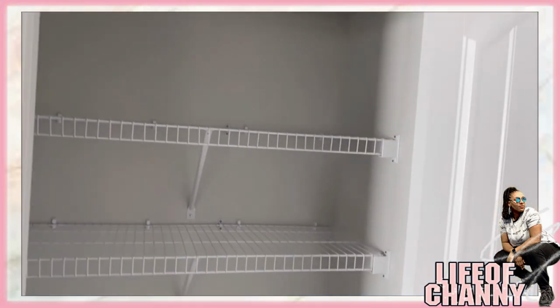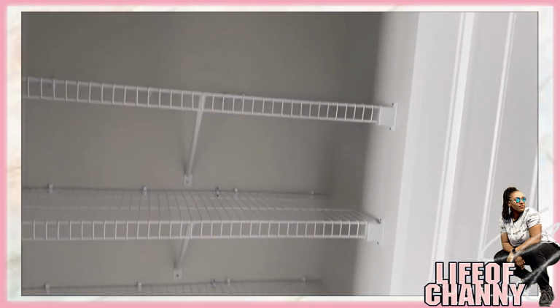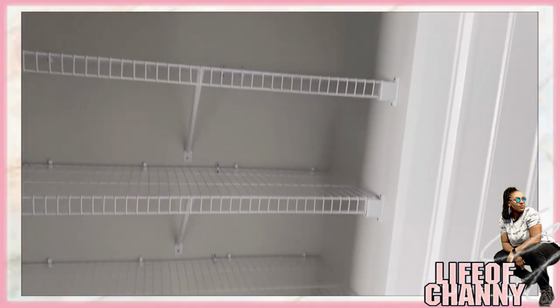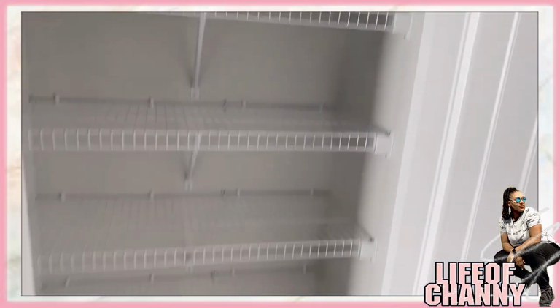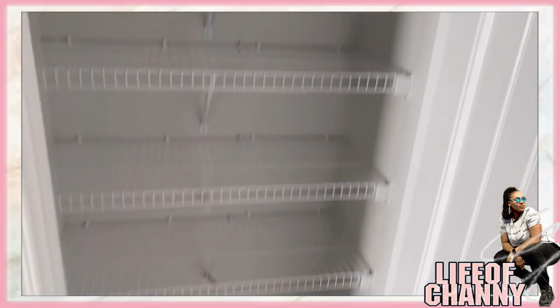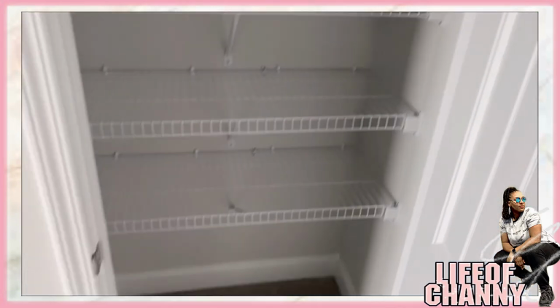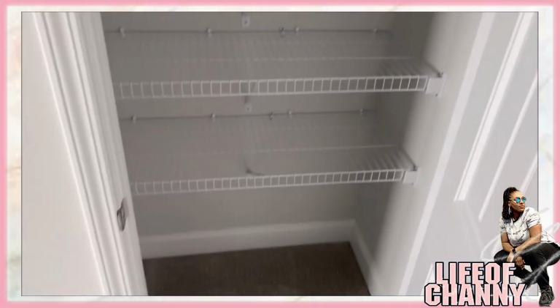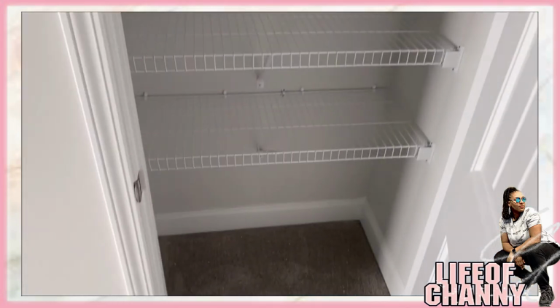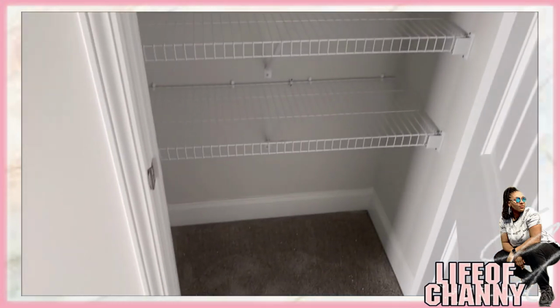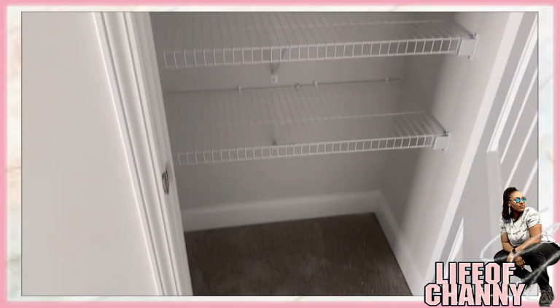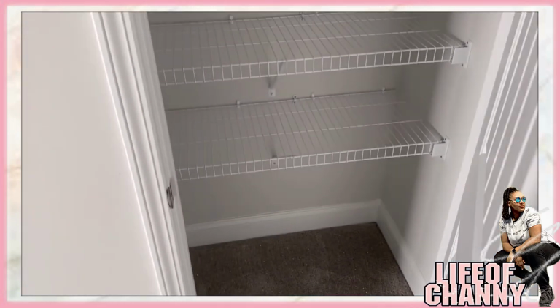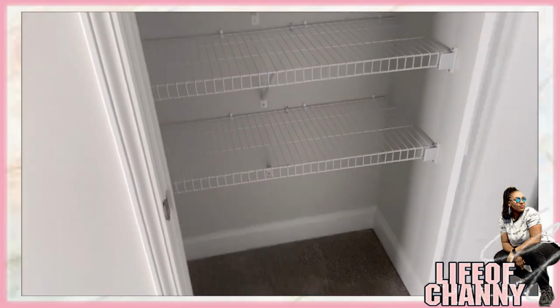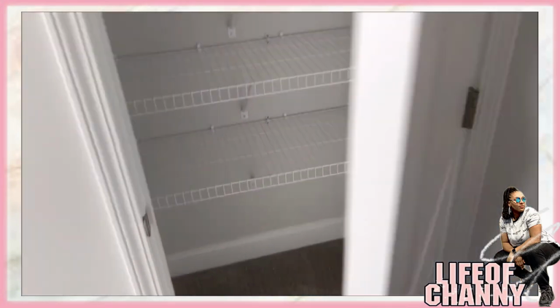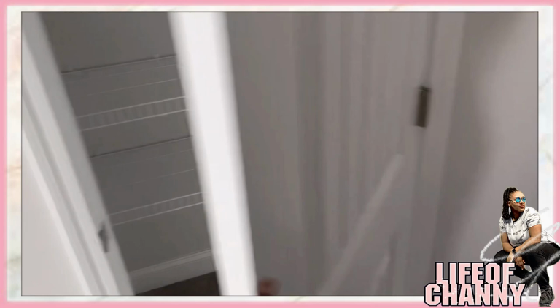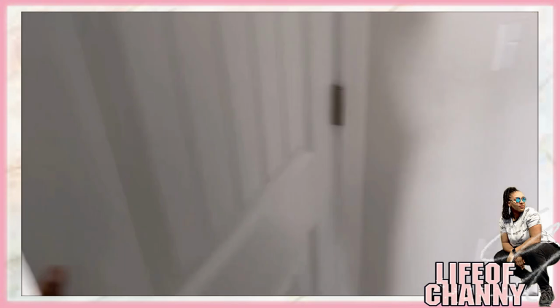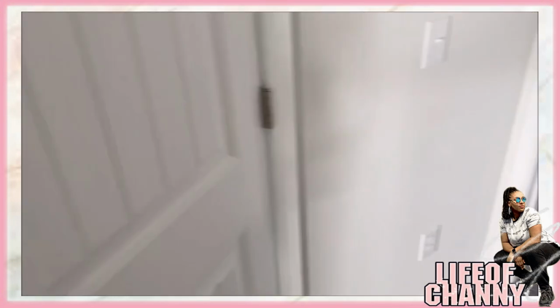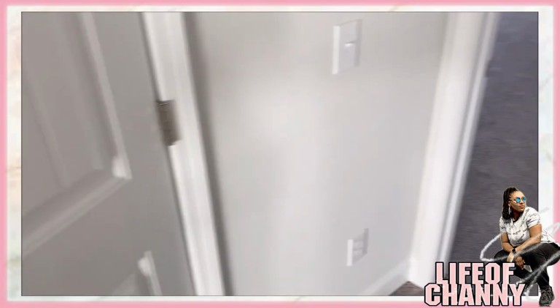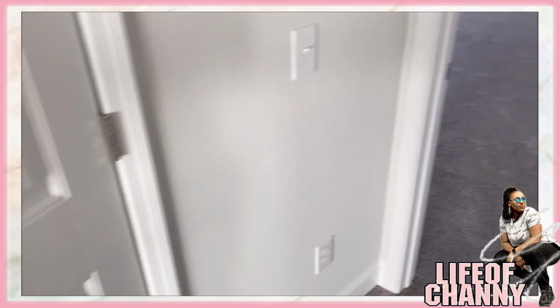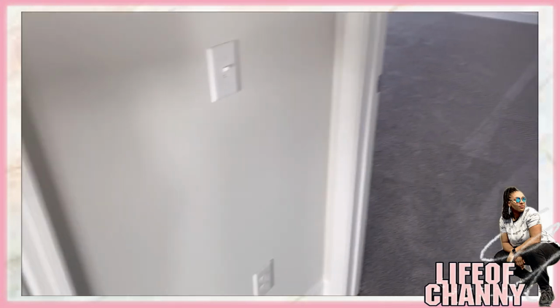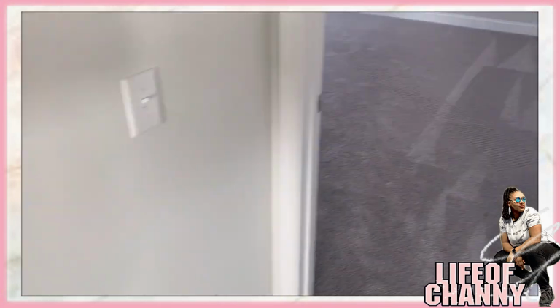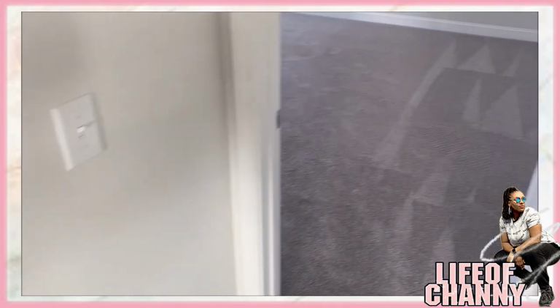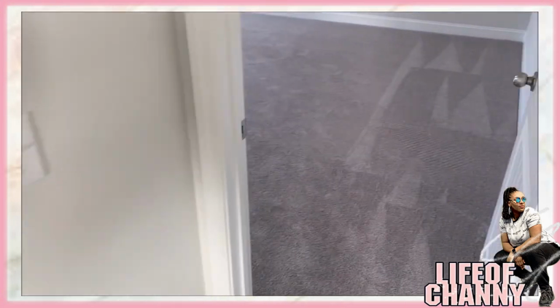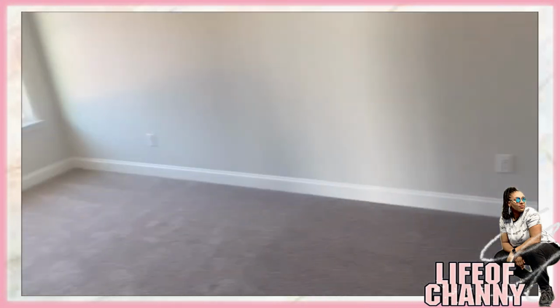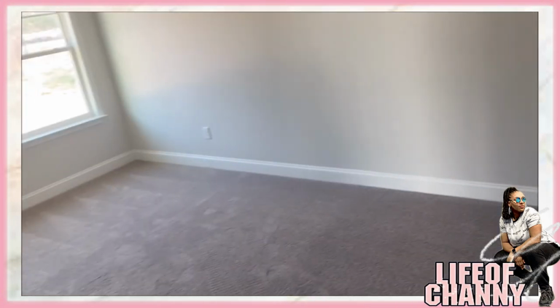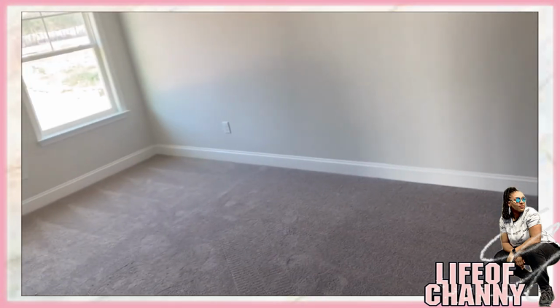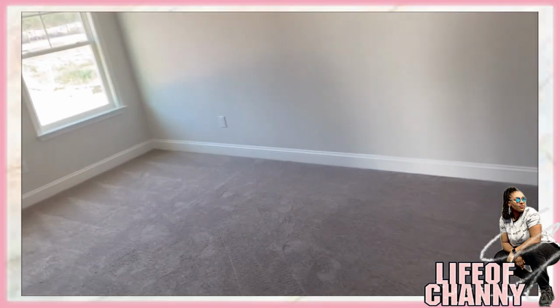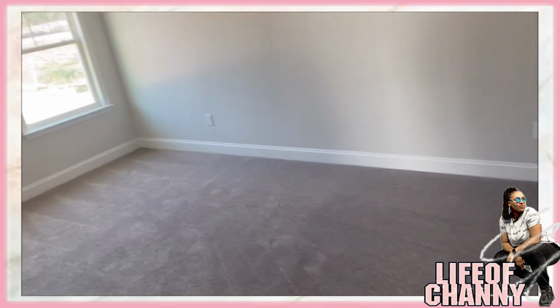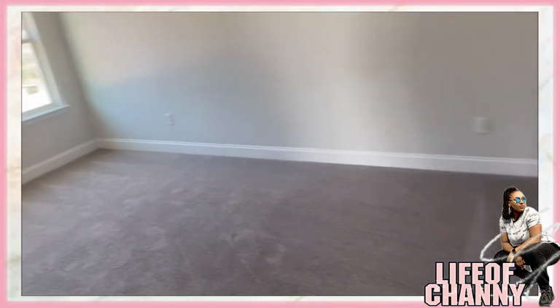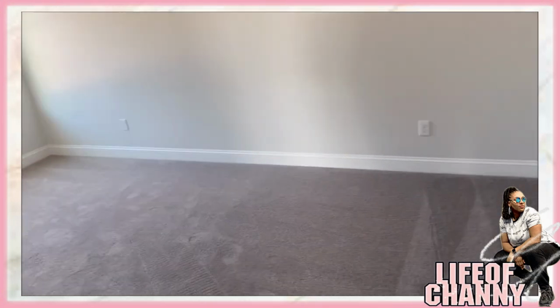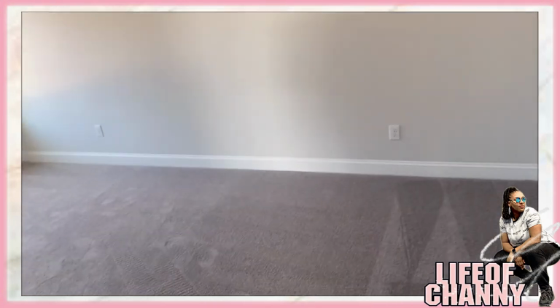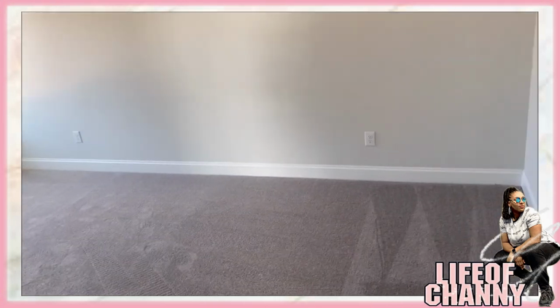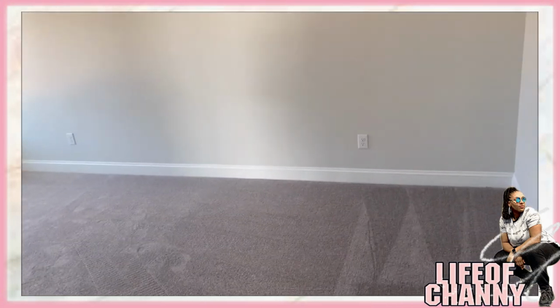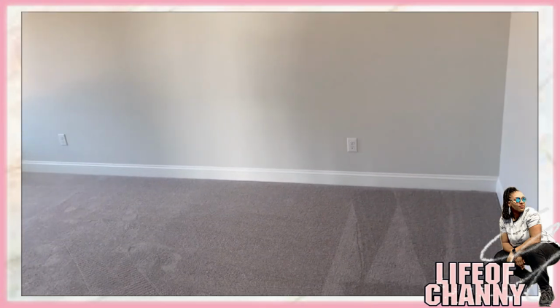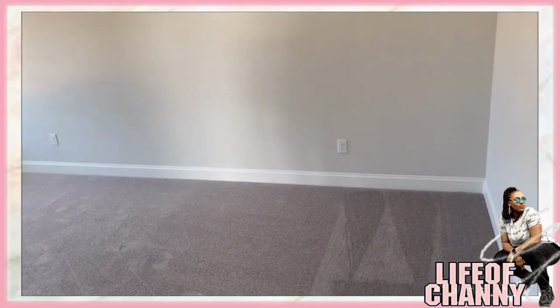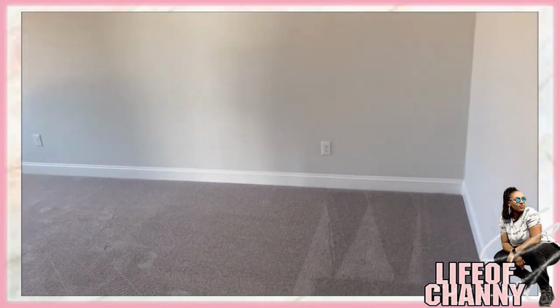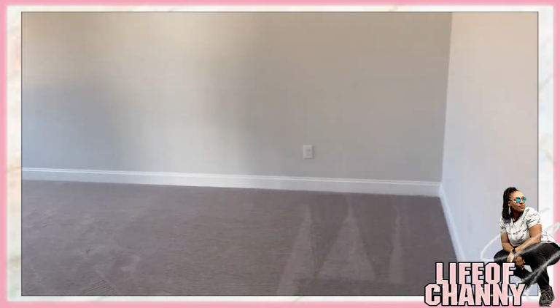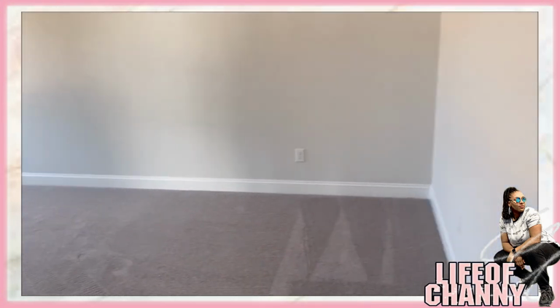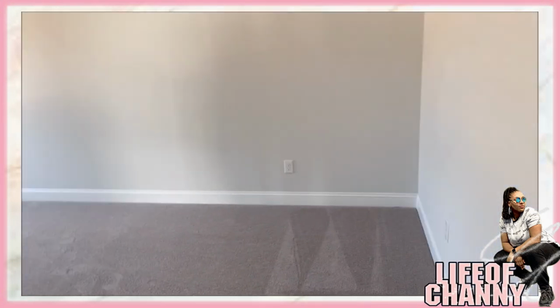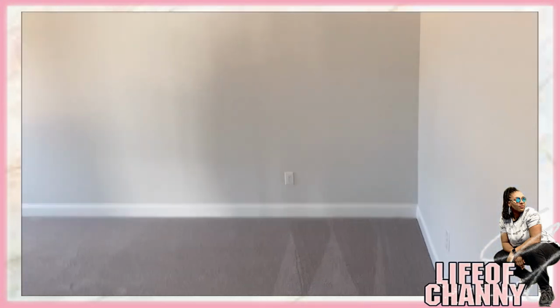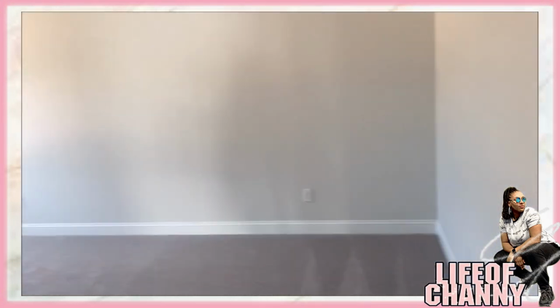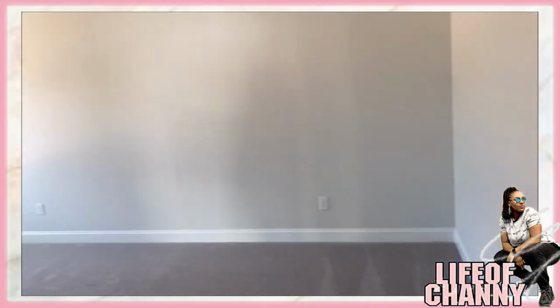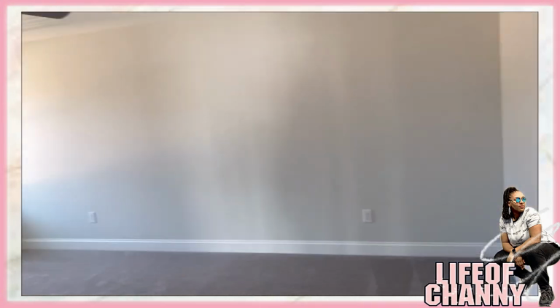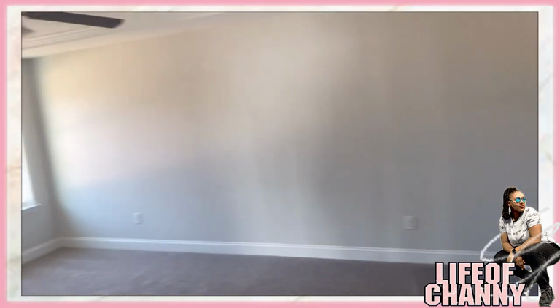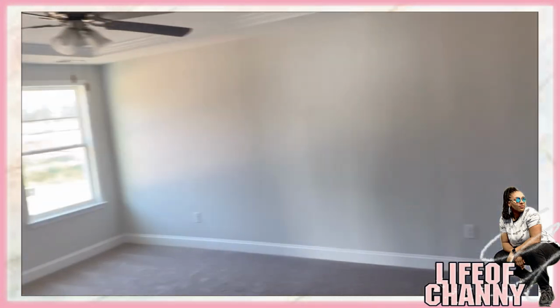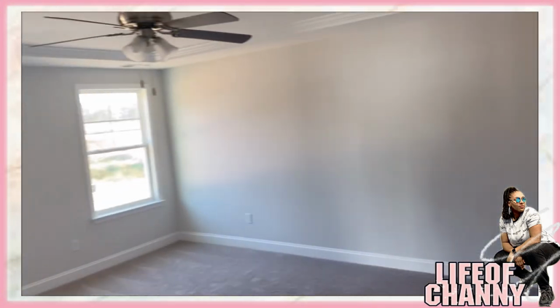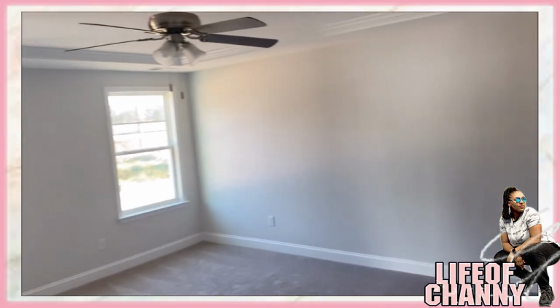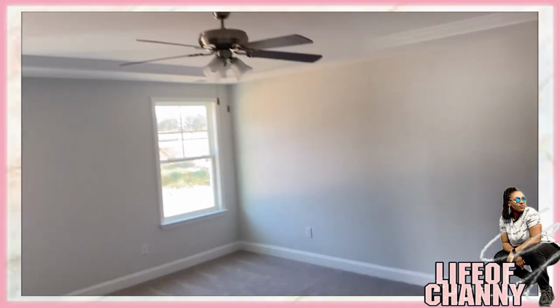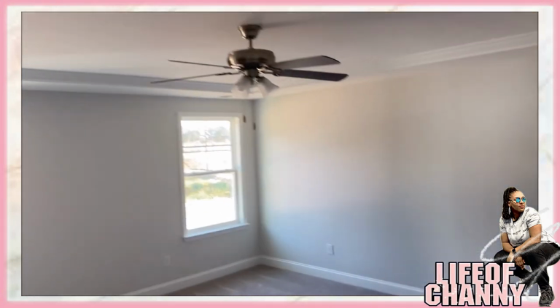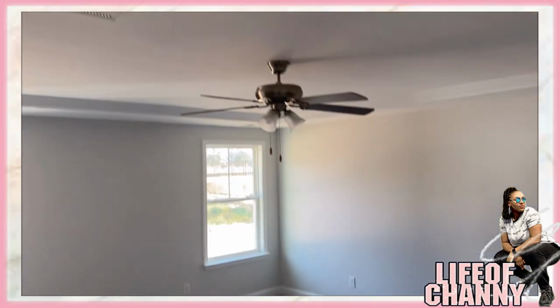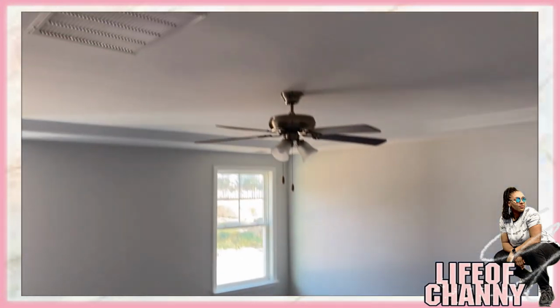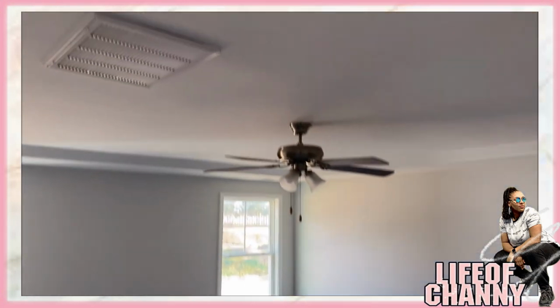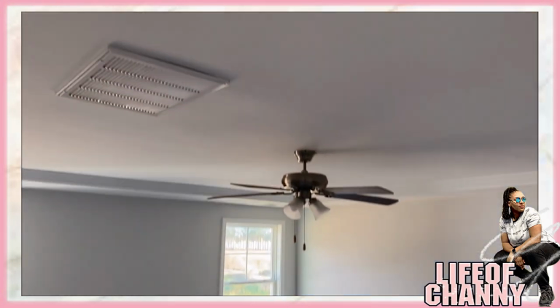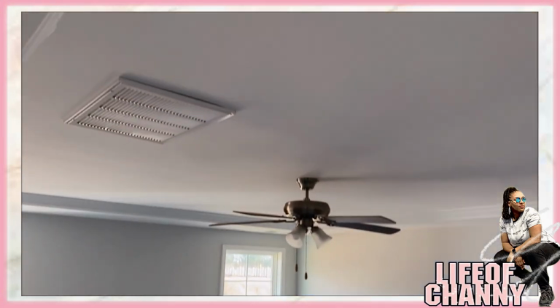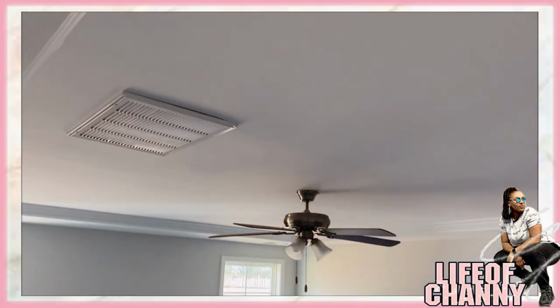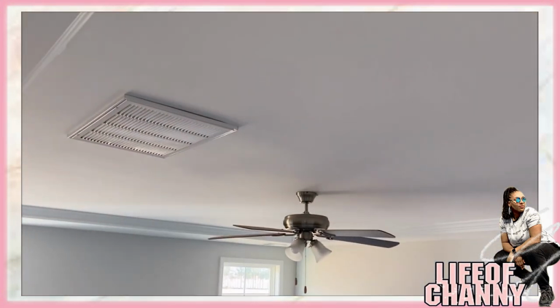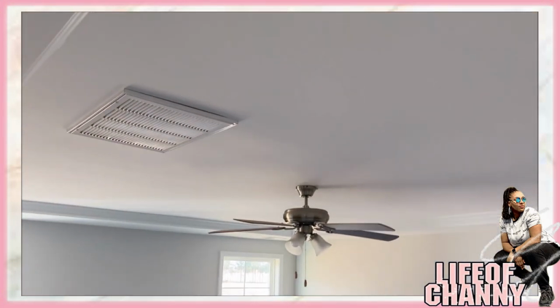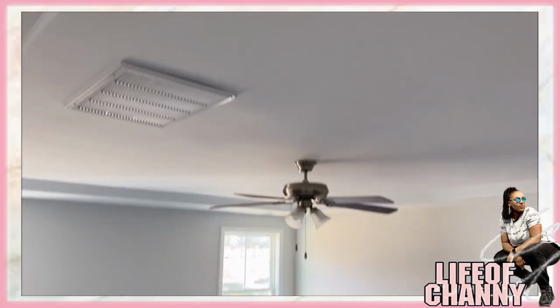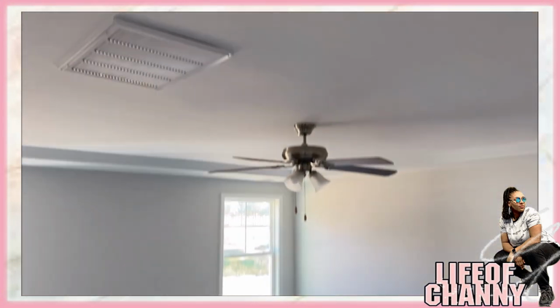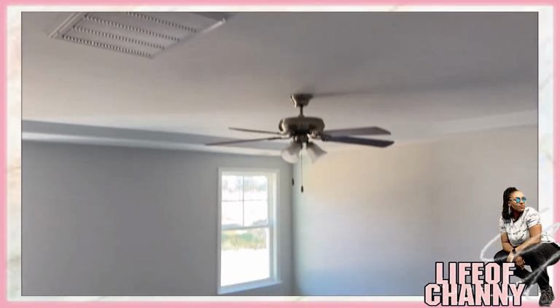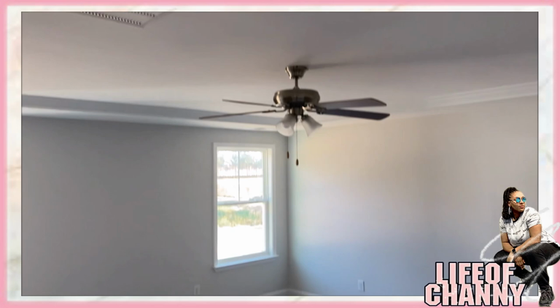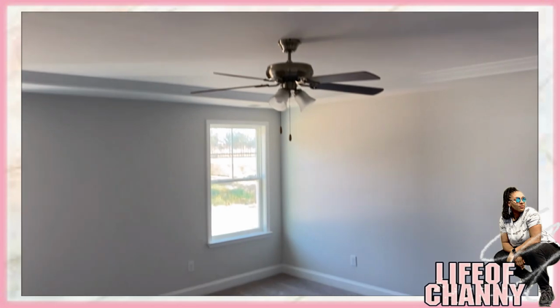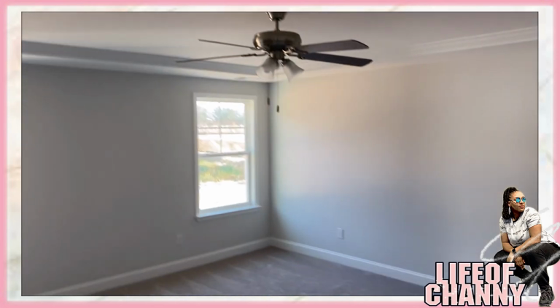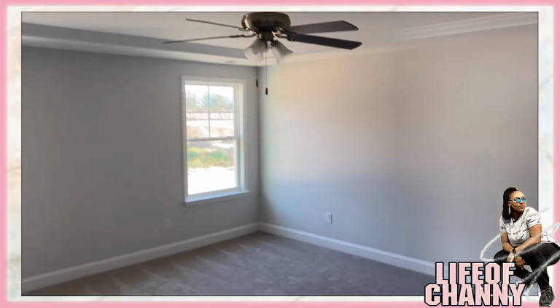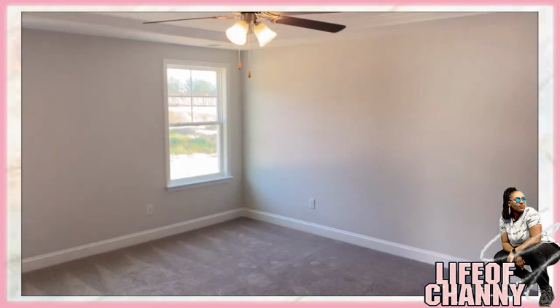Over here is a linen closet, and here is the master bedroom.